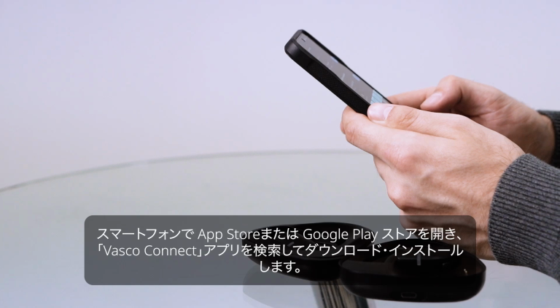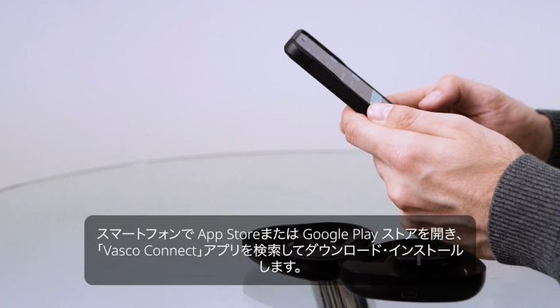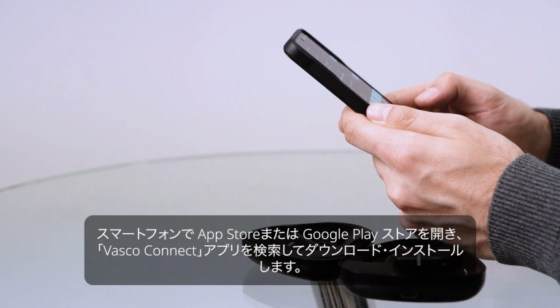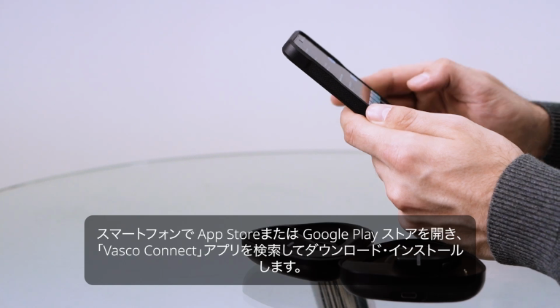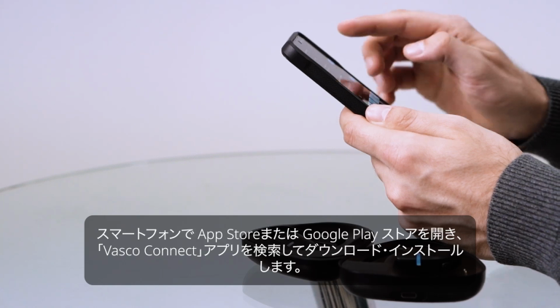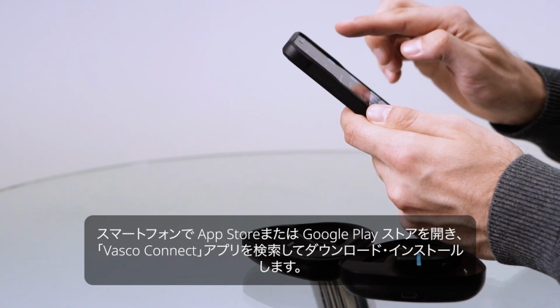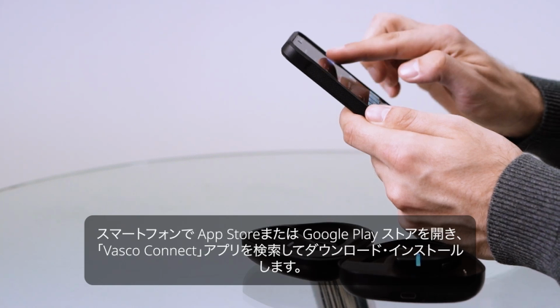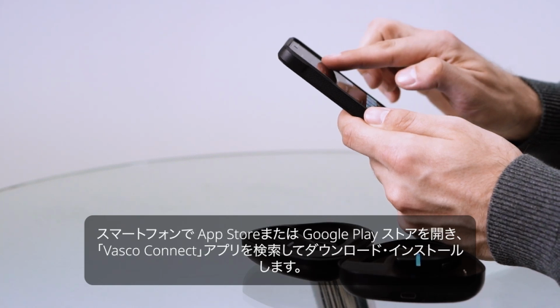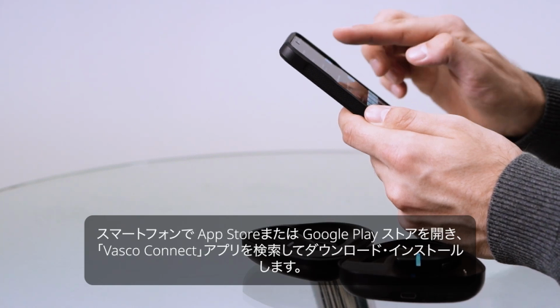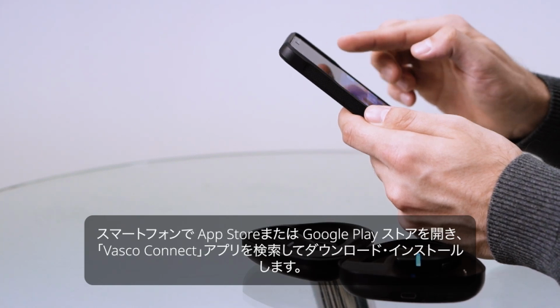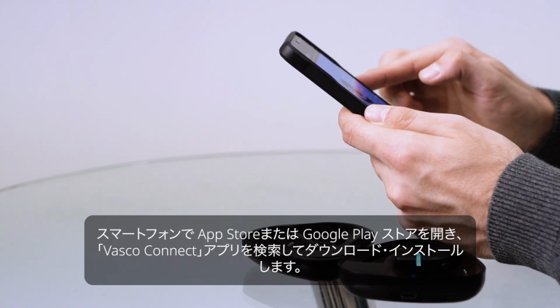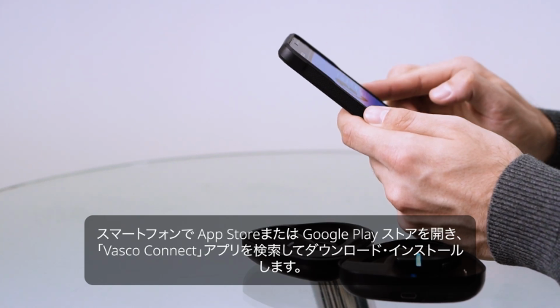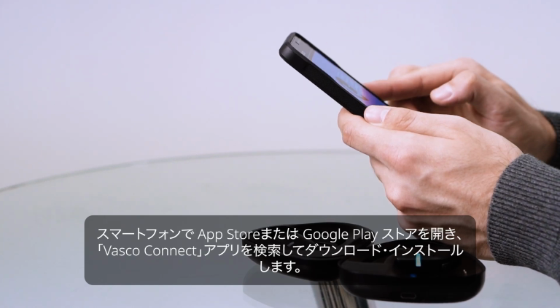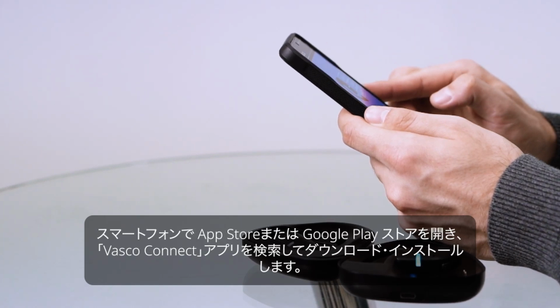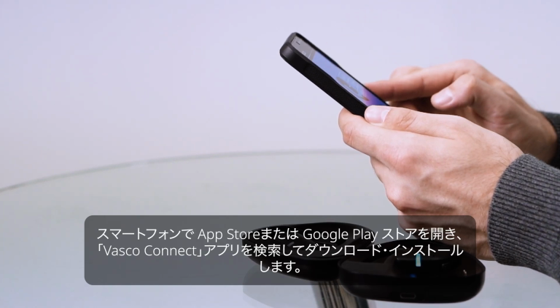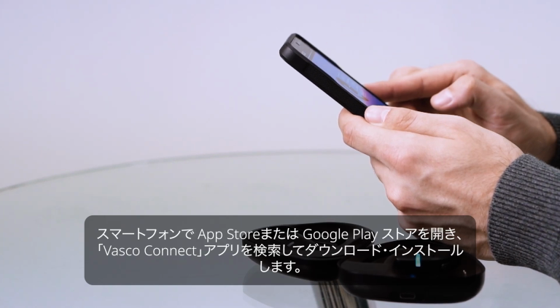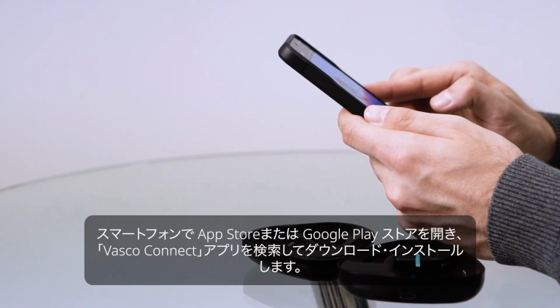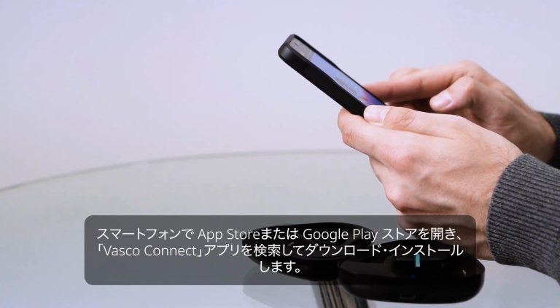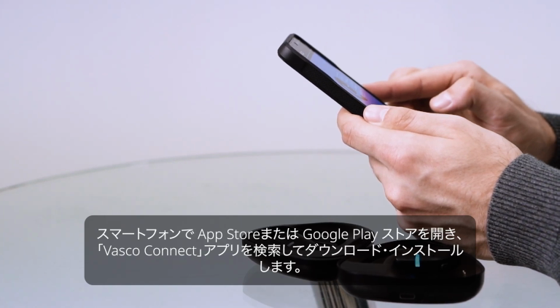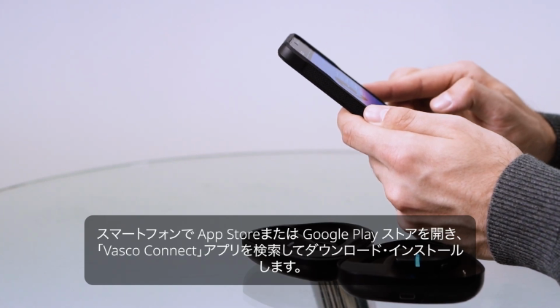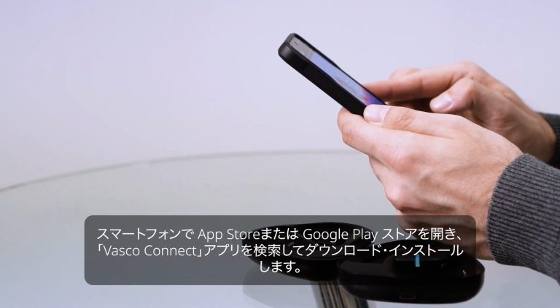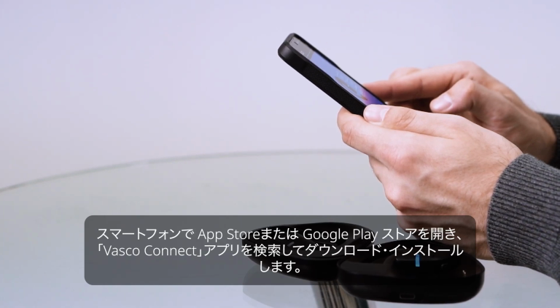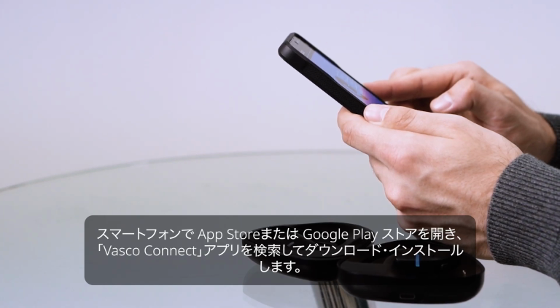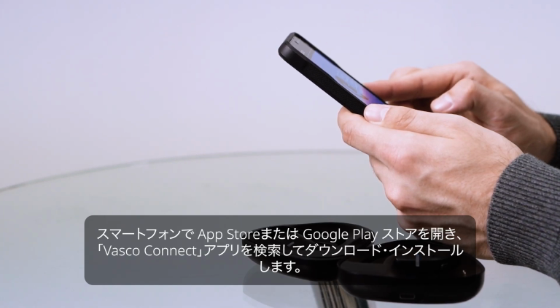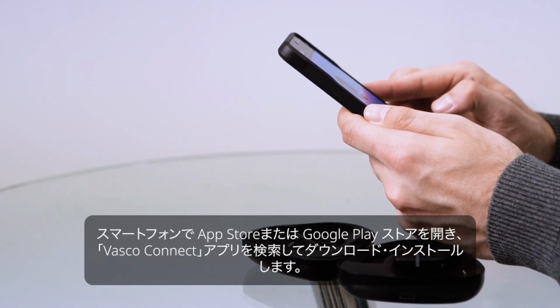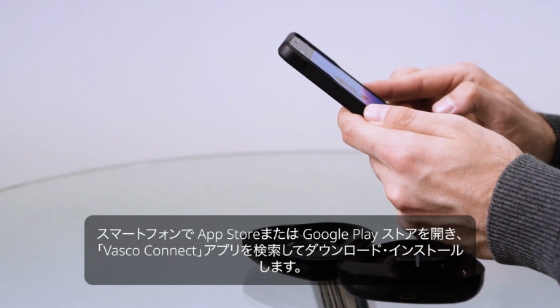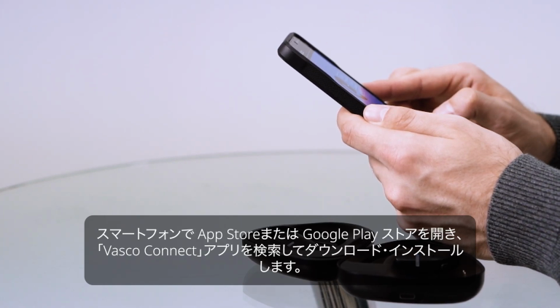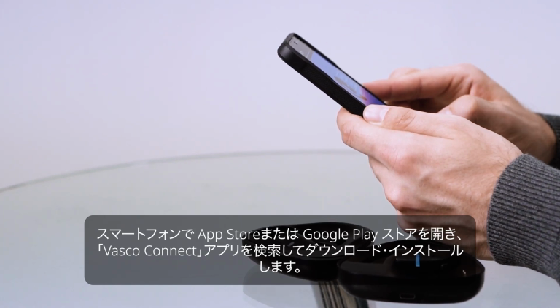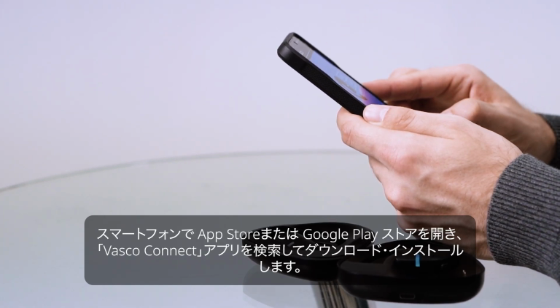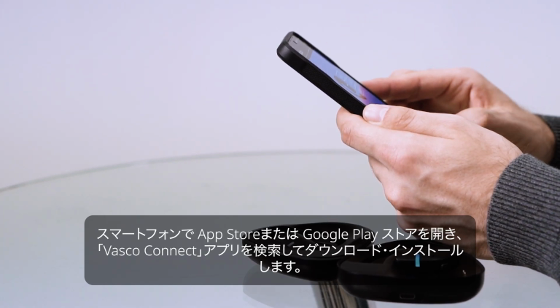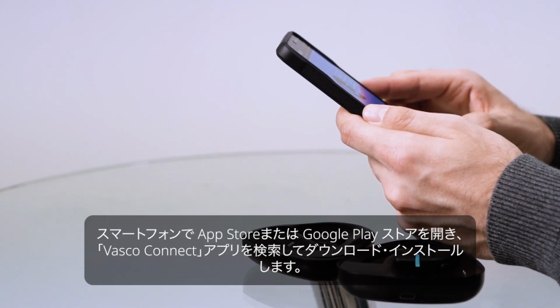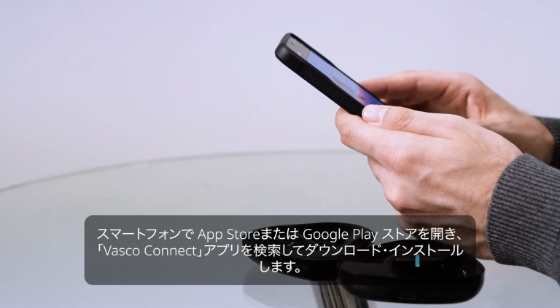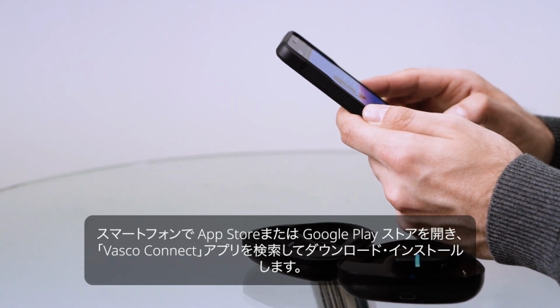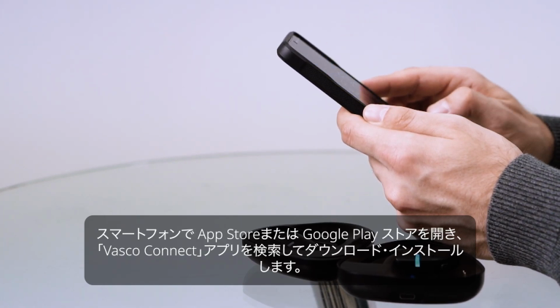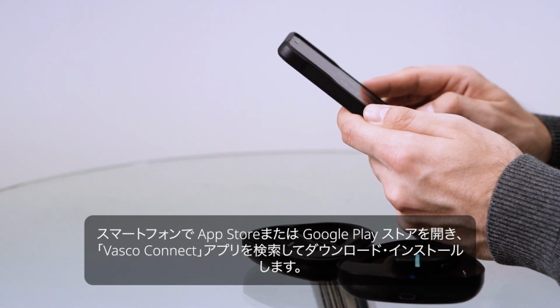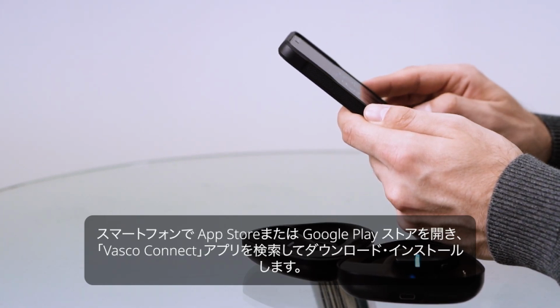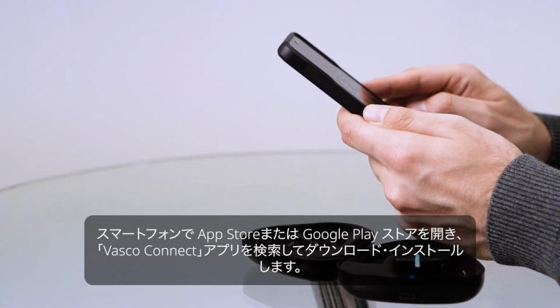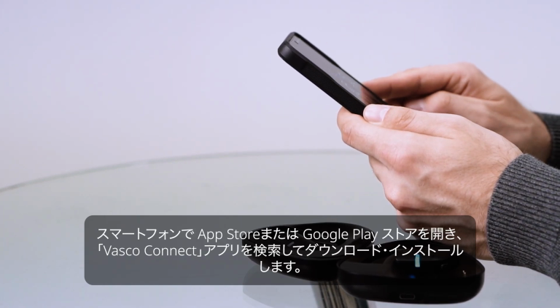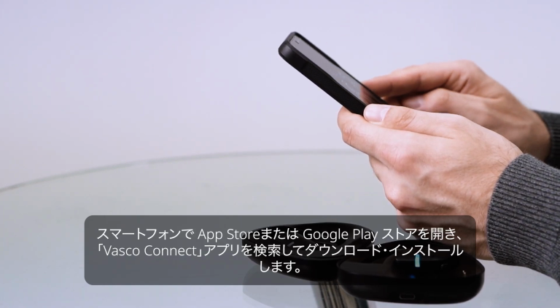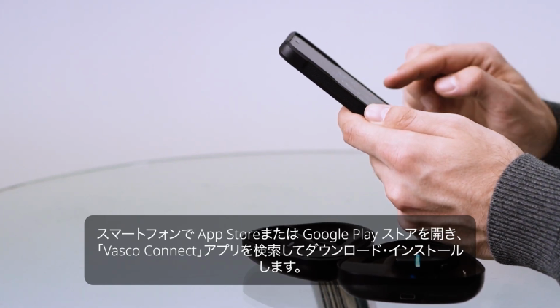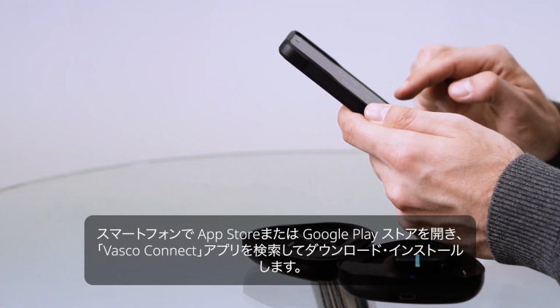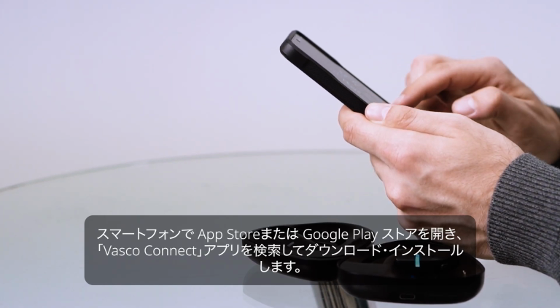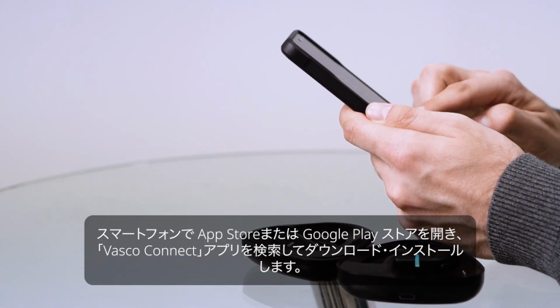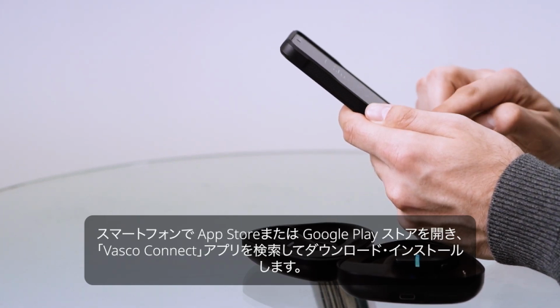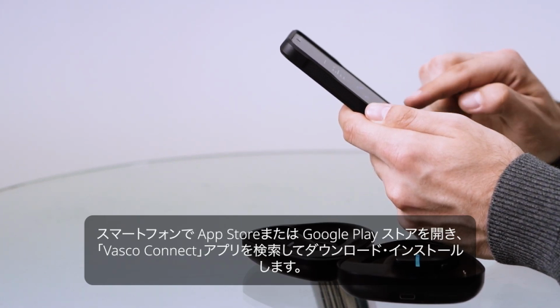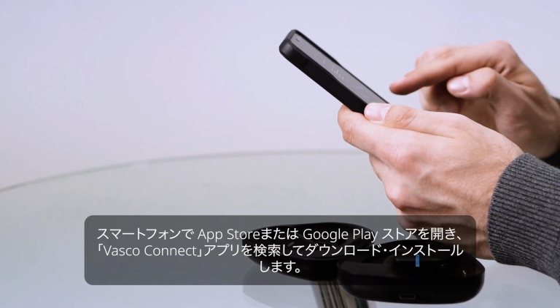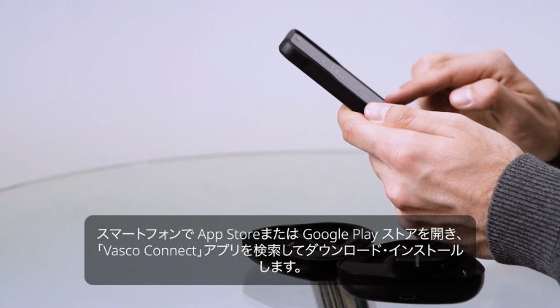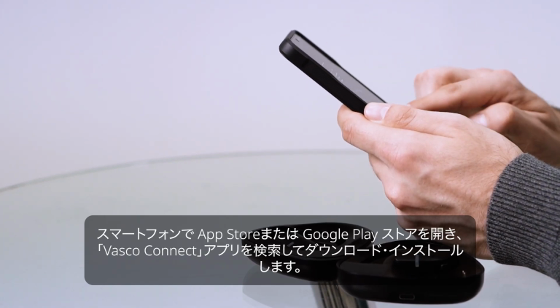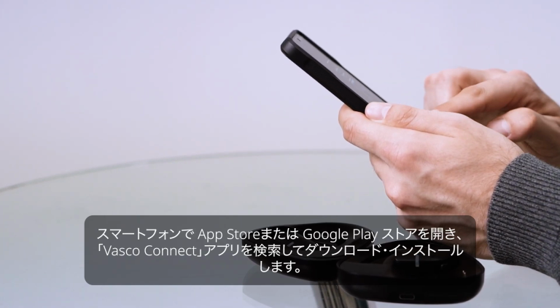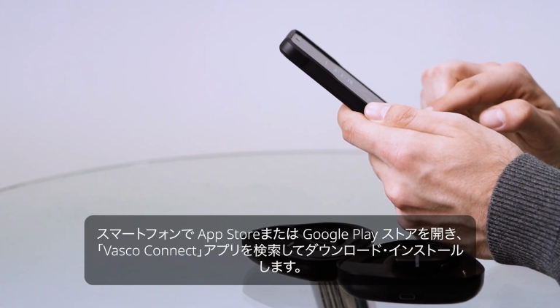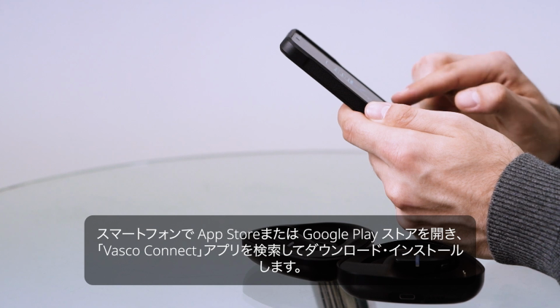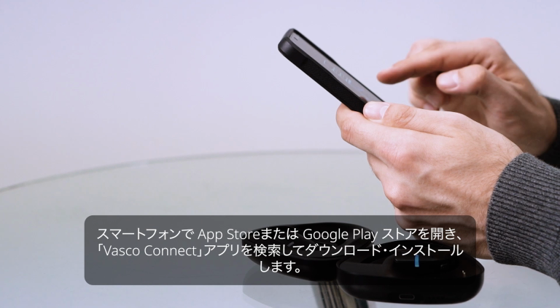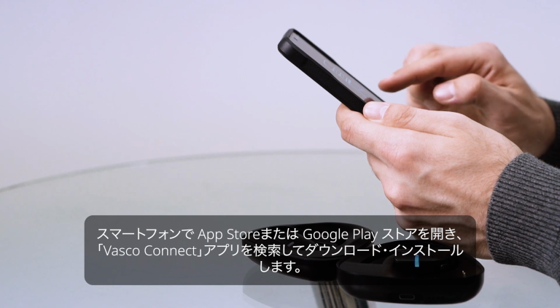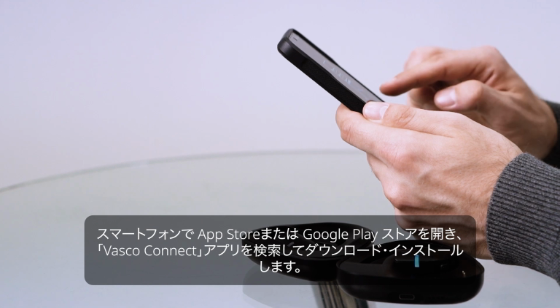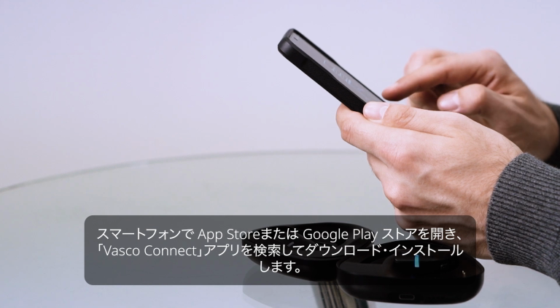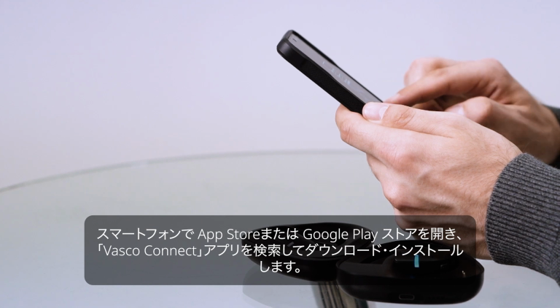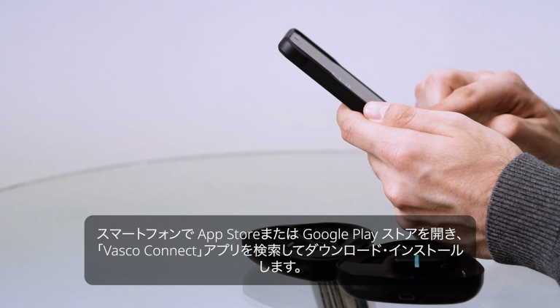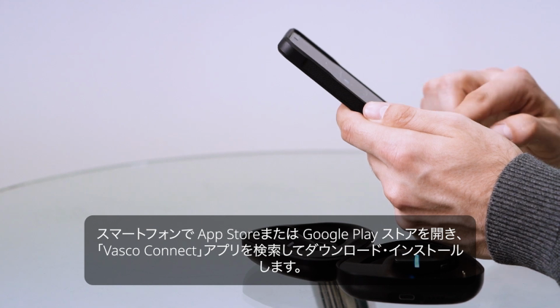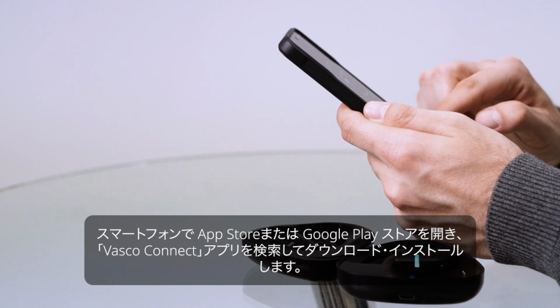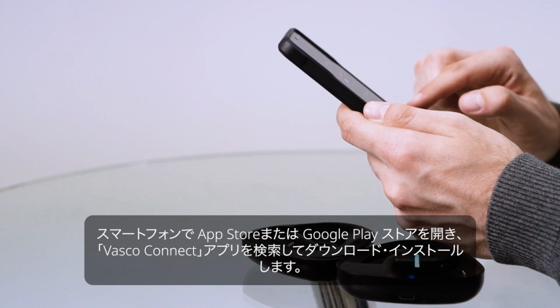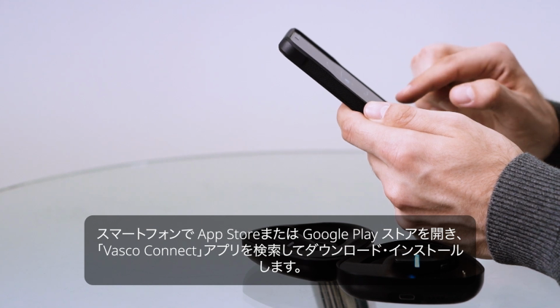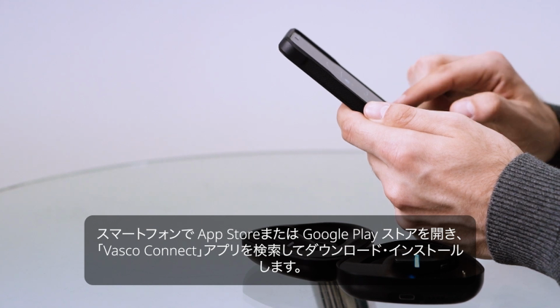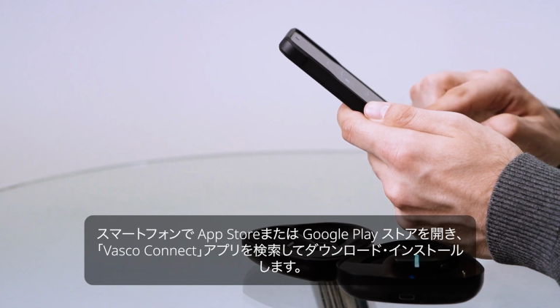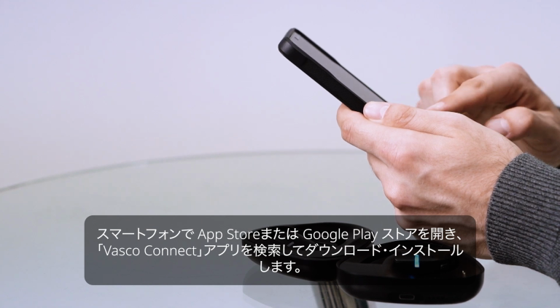On your phone, open the App Store or Play Store and search for the Vasco Connect app. Download and install it.